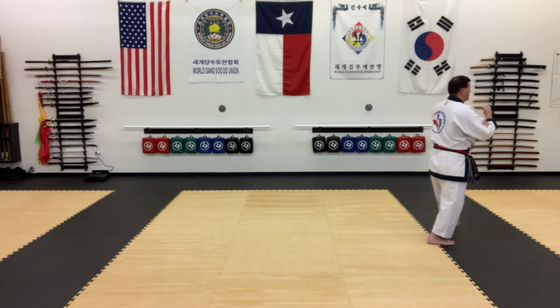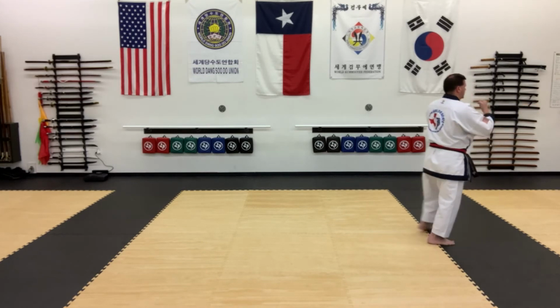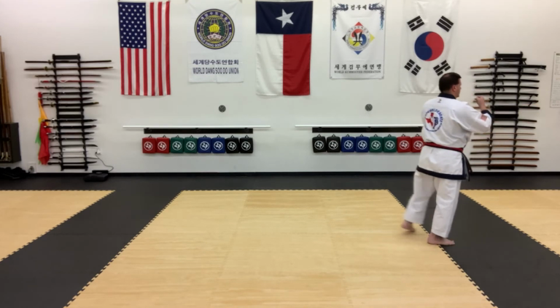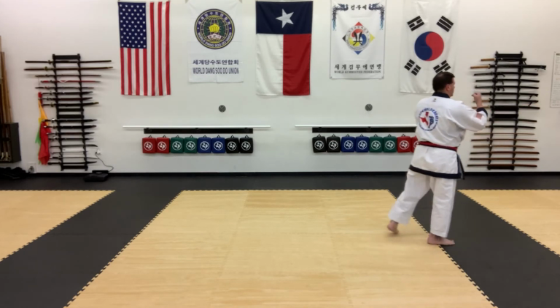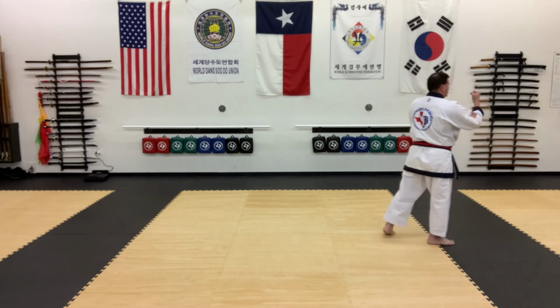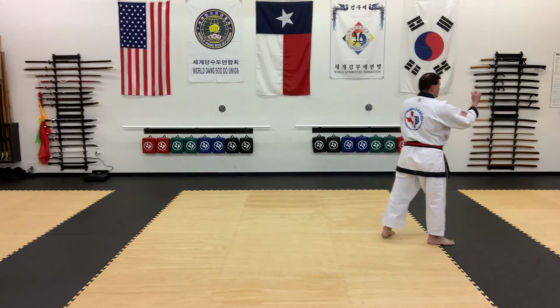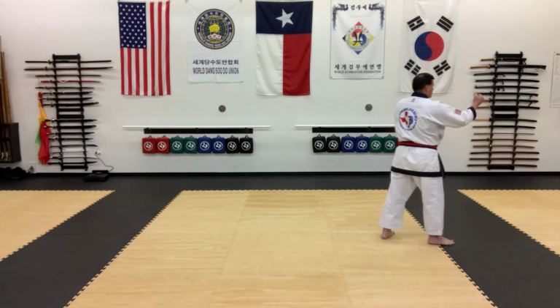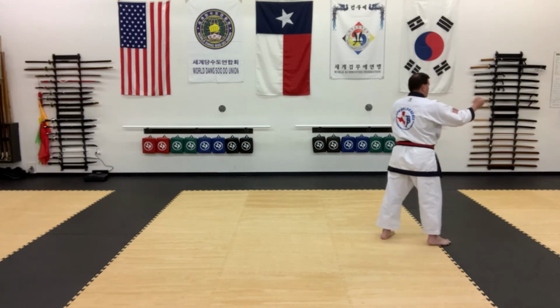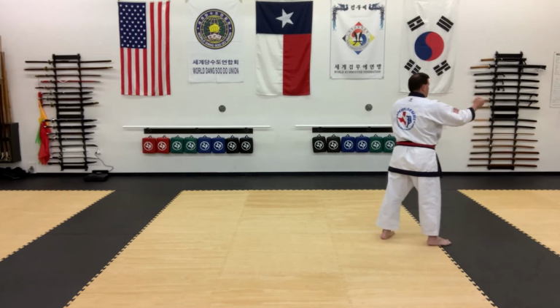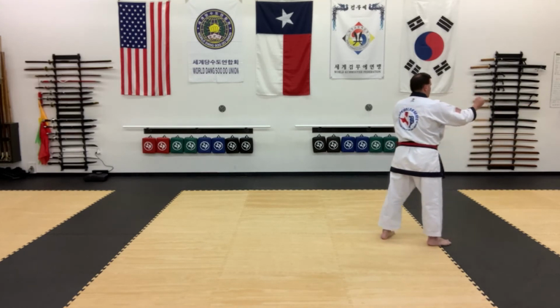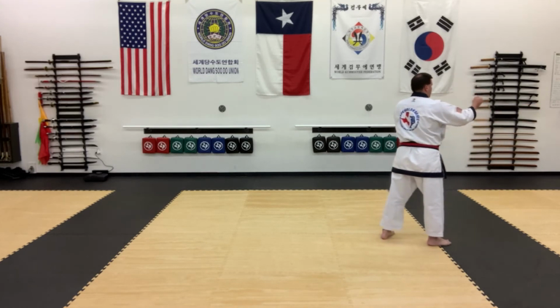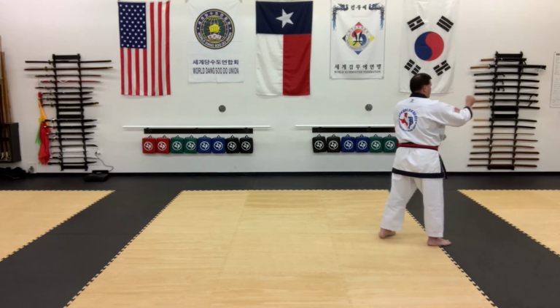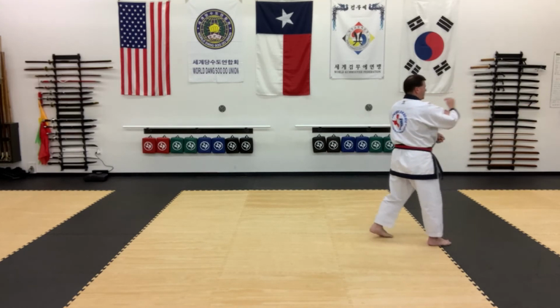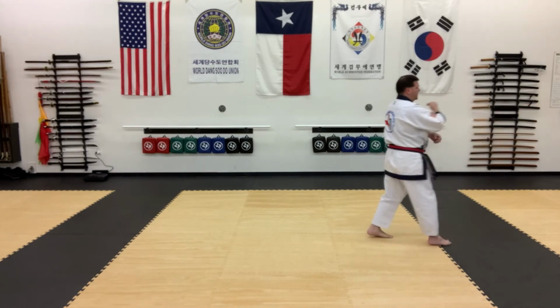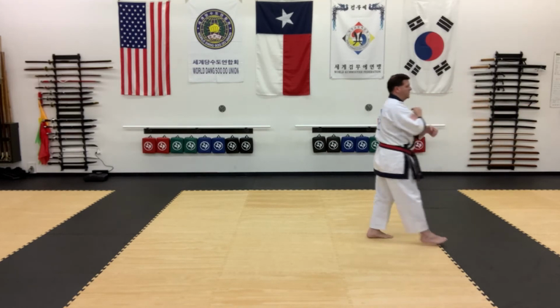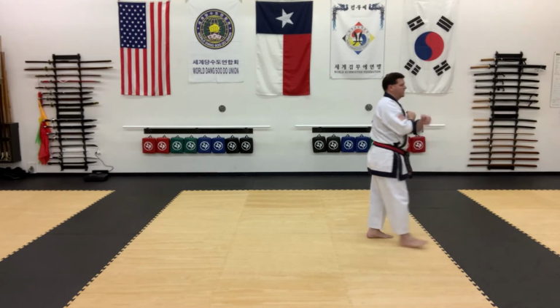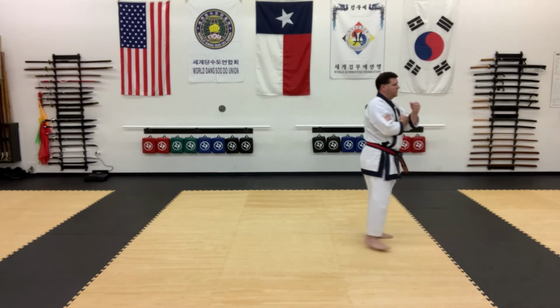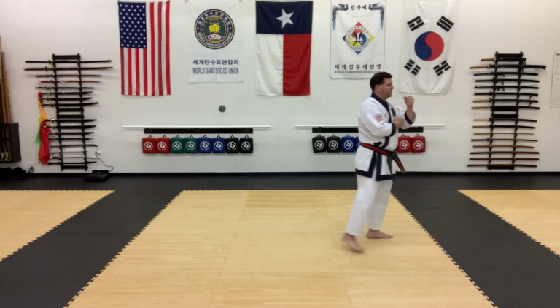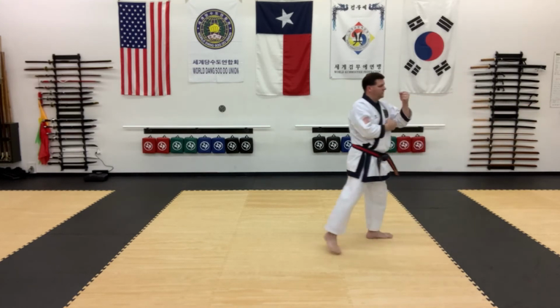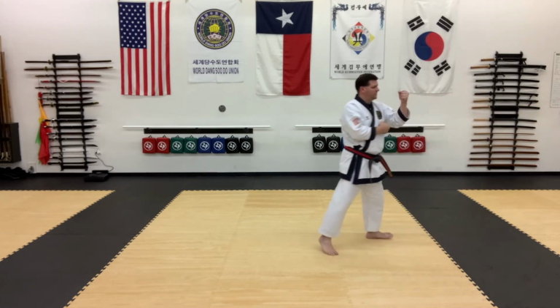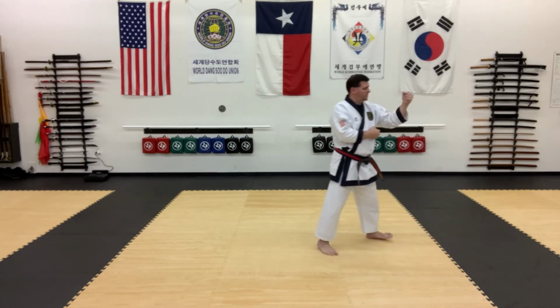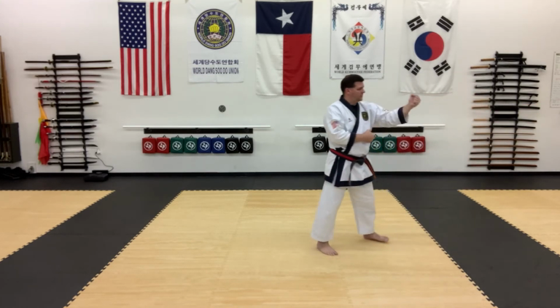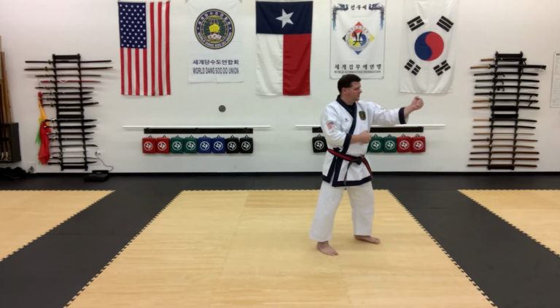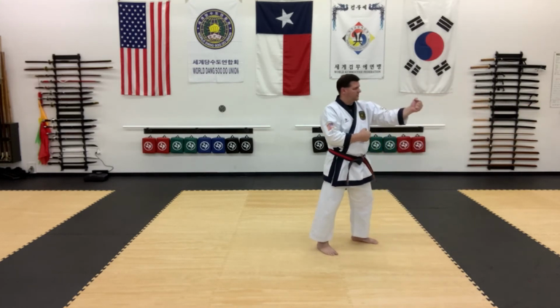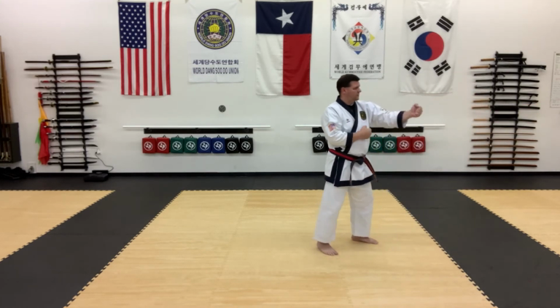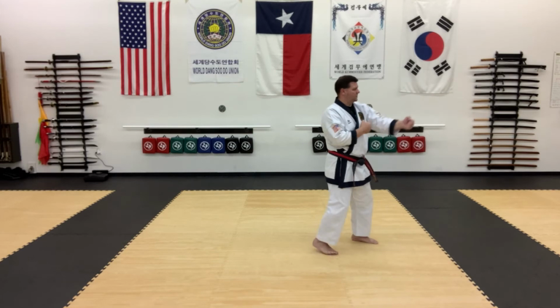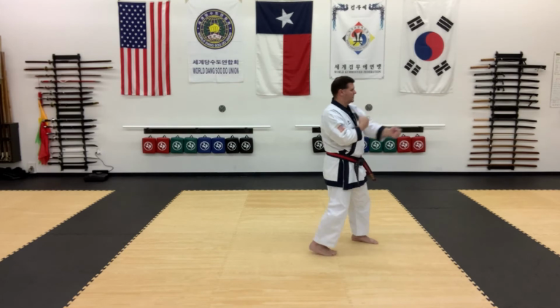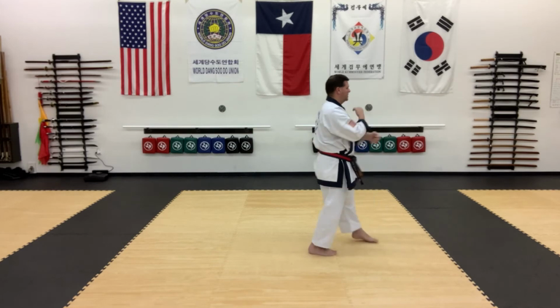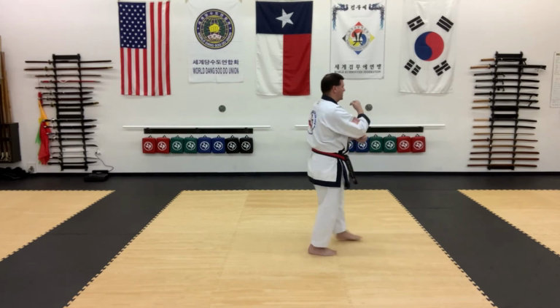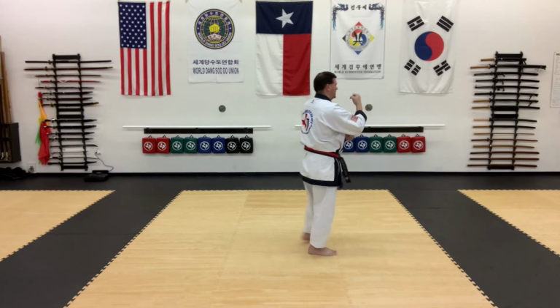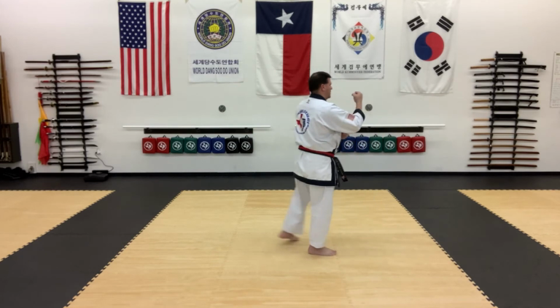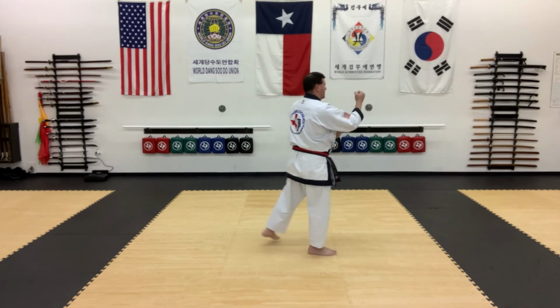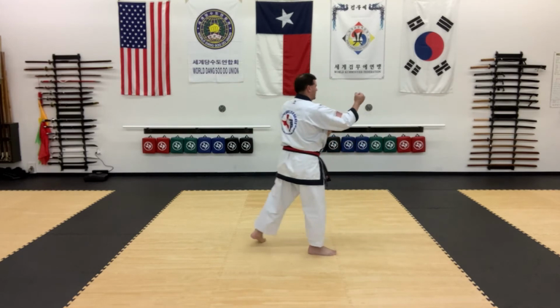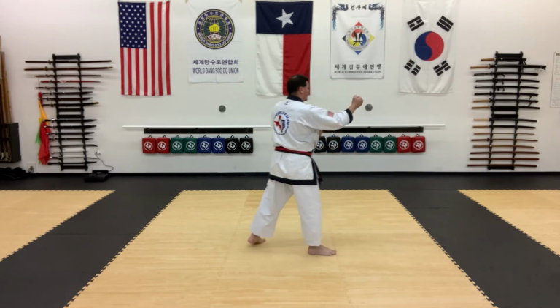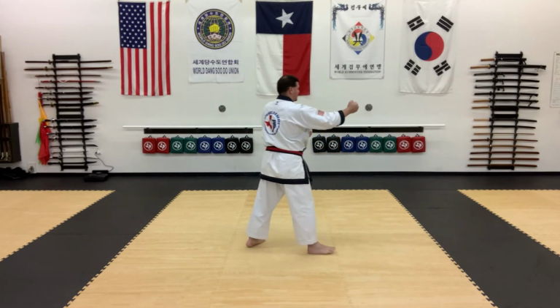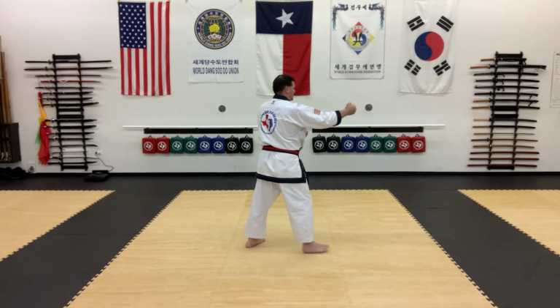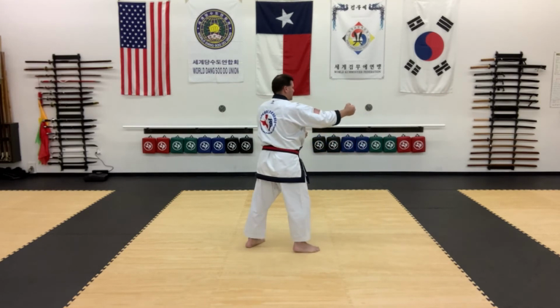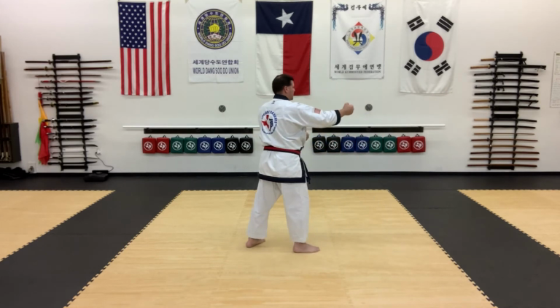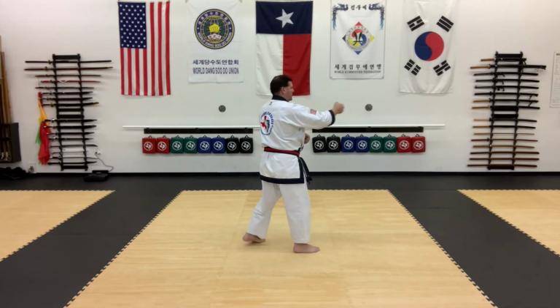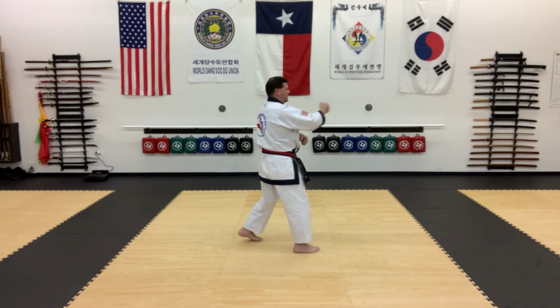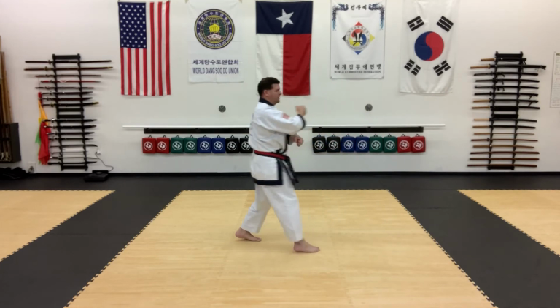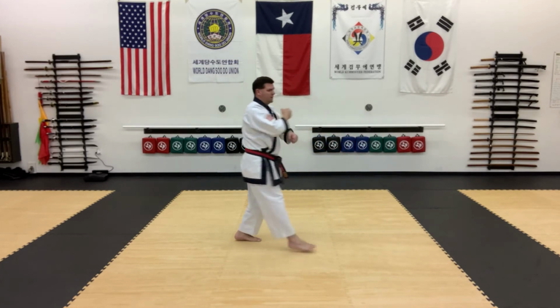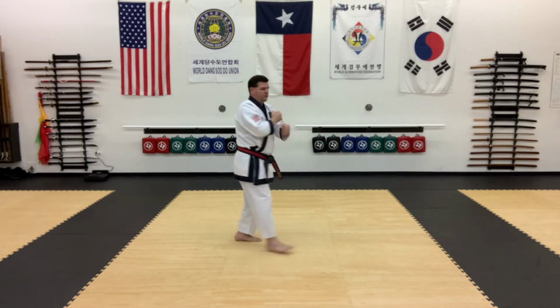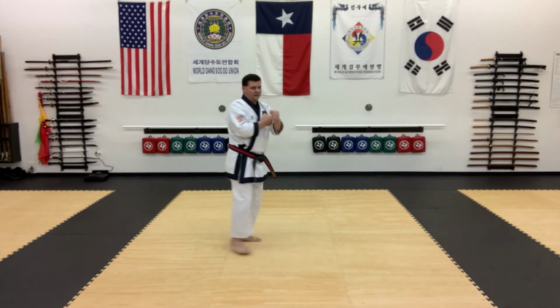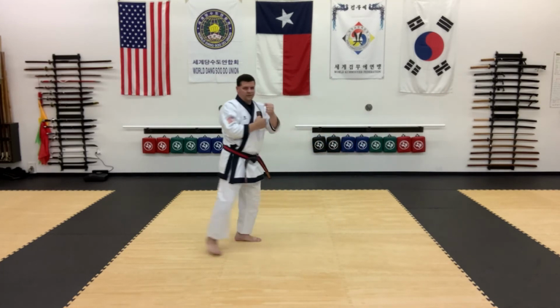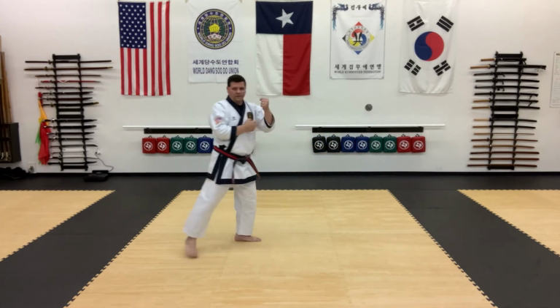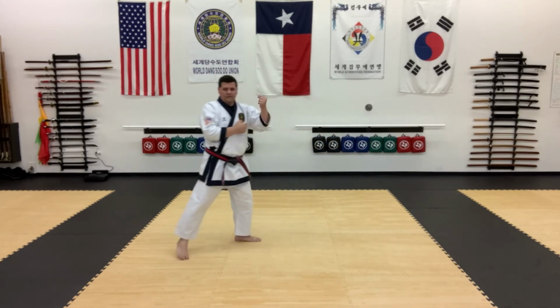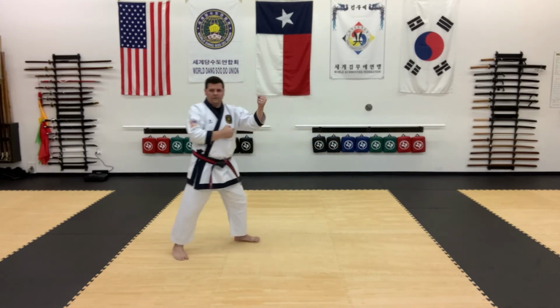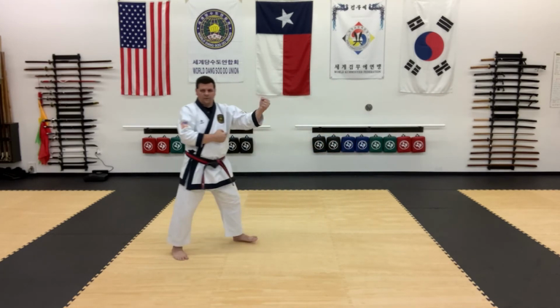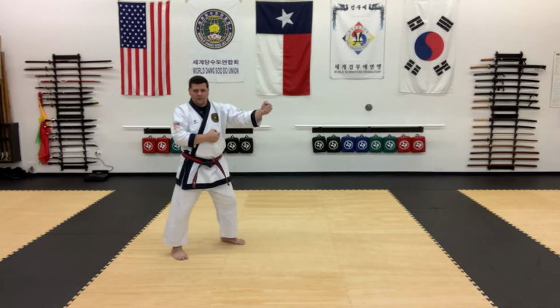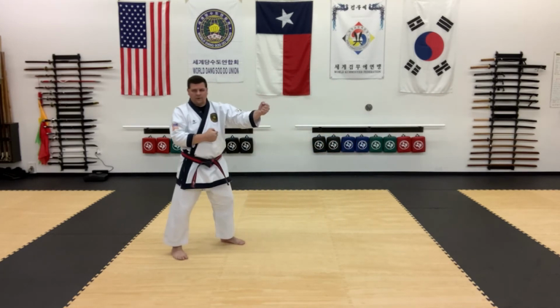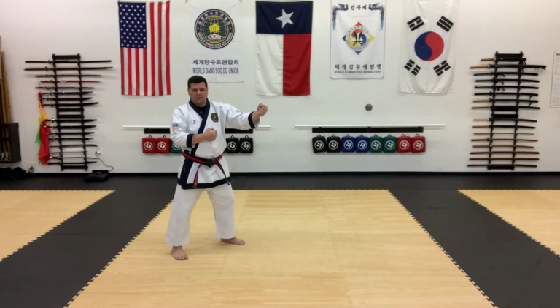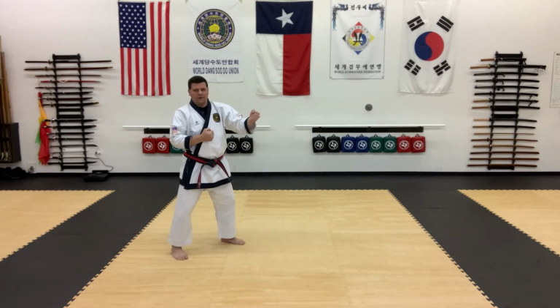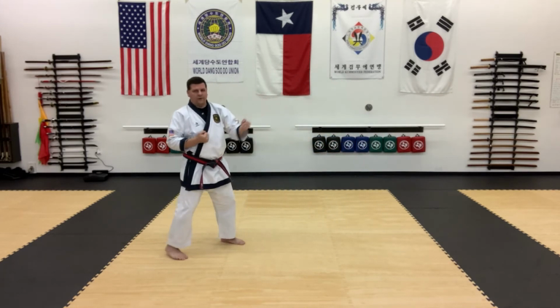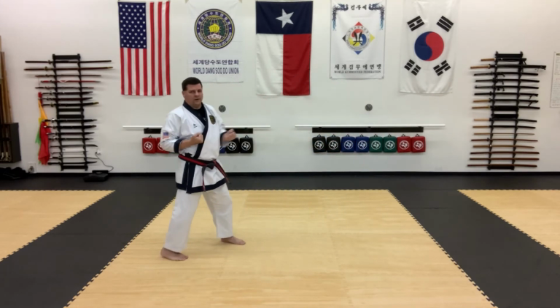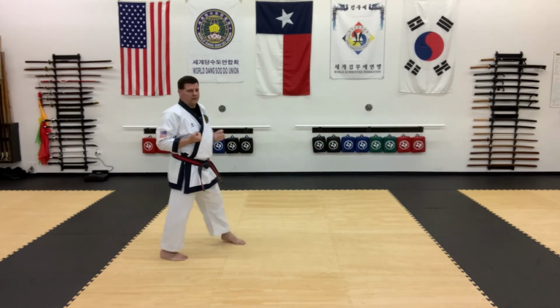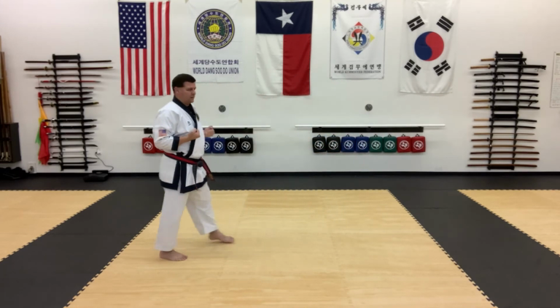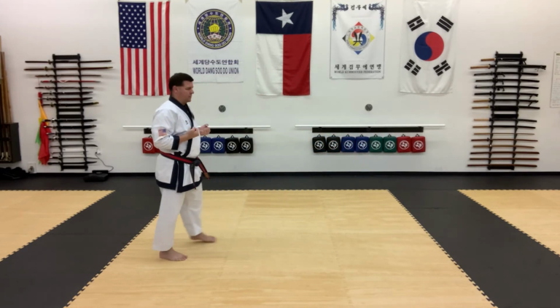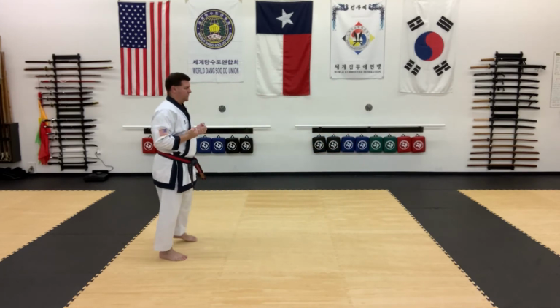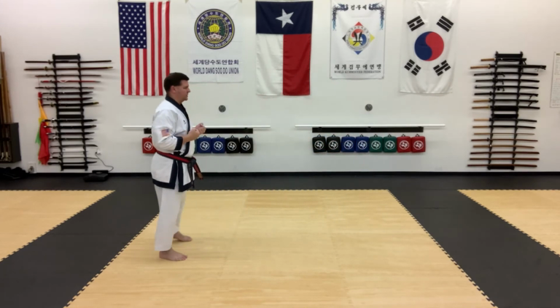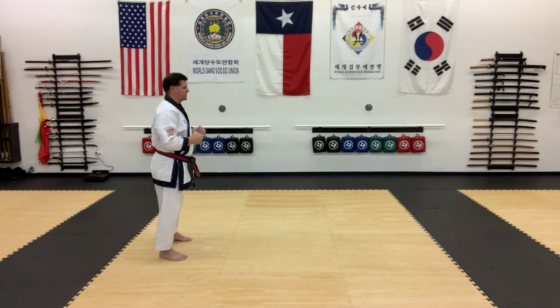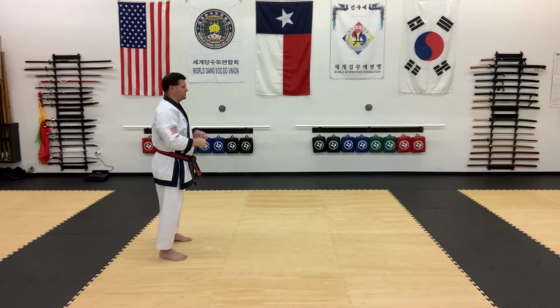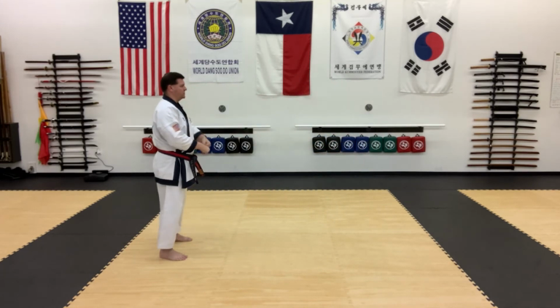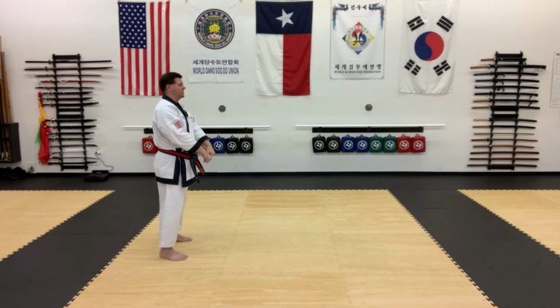Step back one, two, three, four, and back to chunbi.